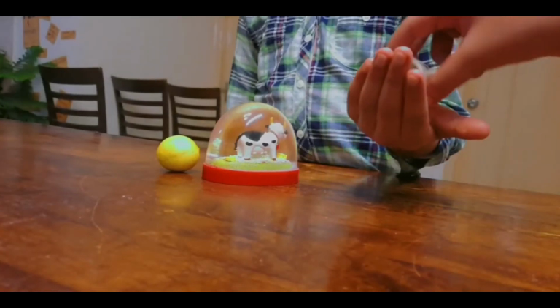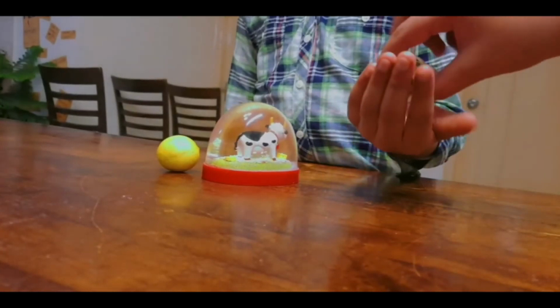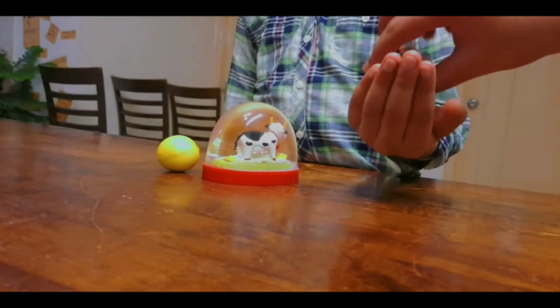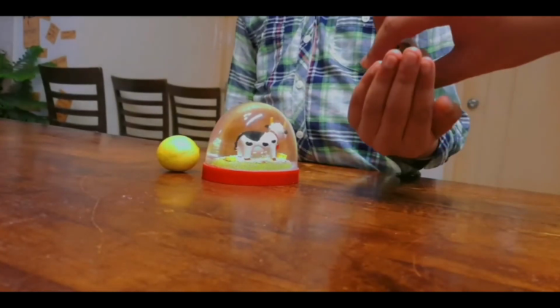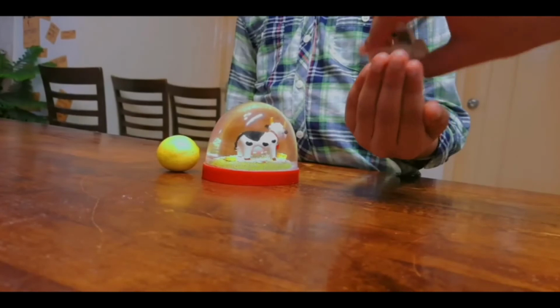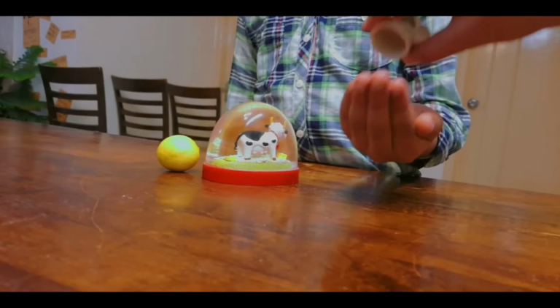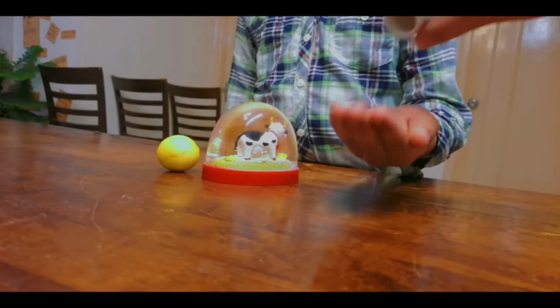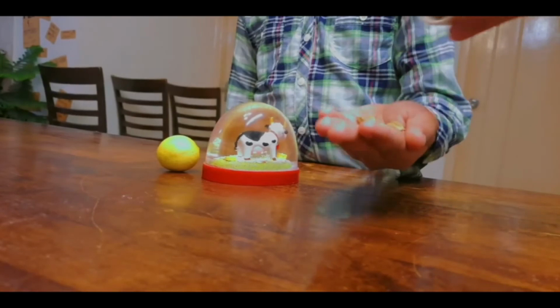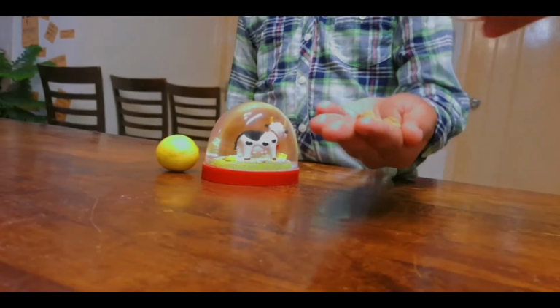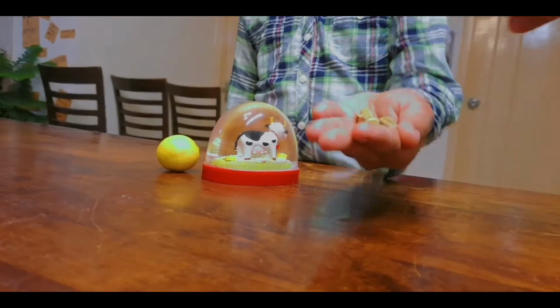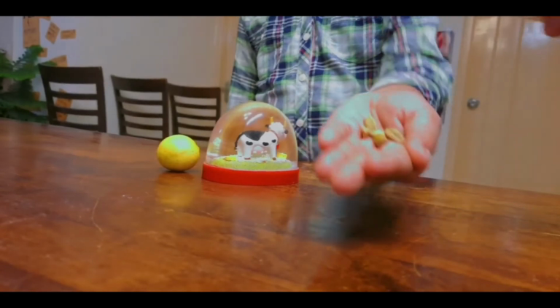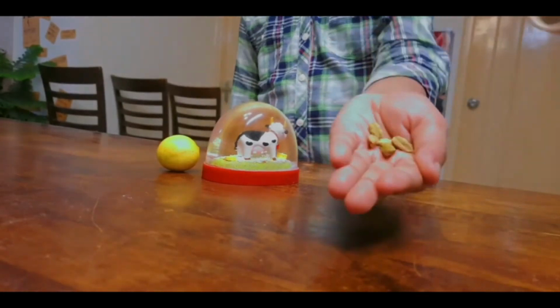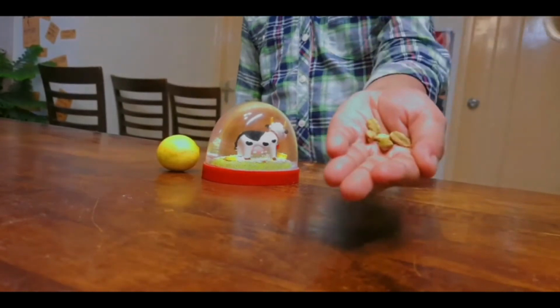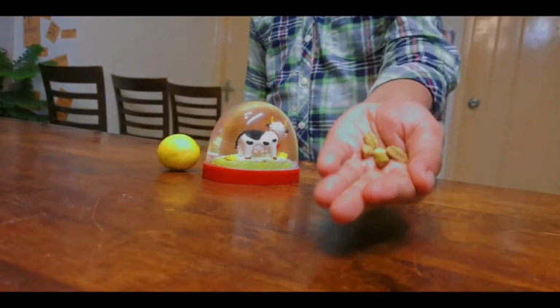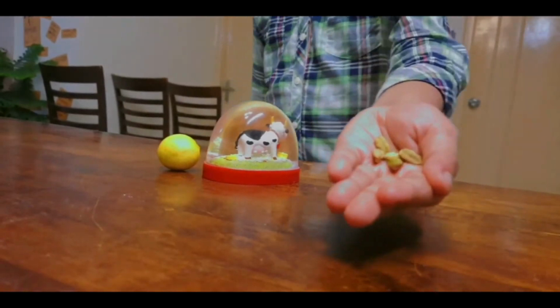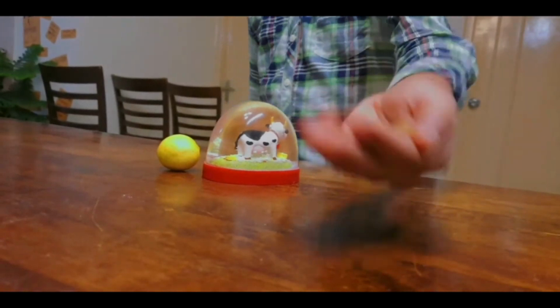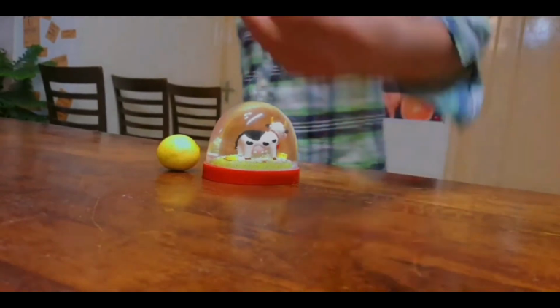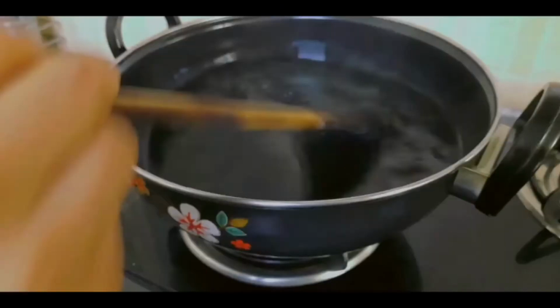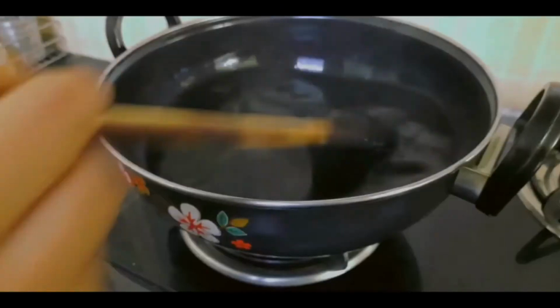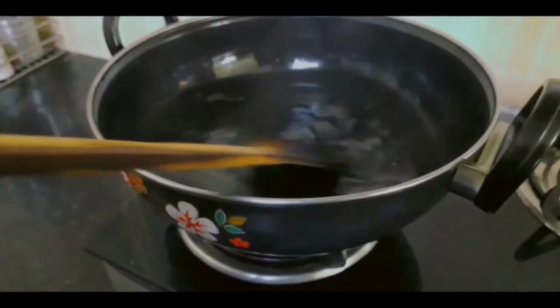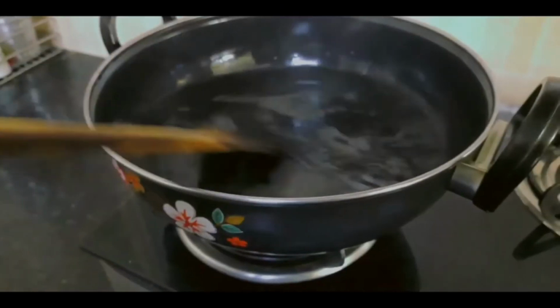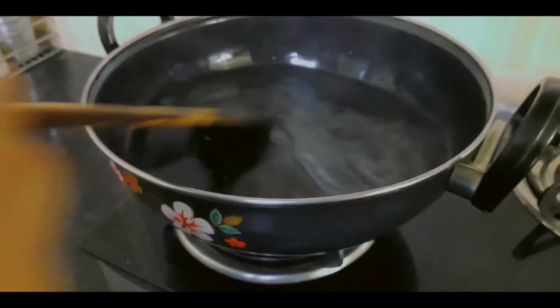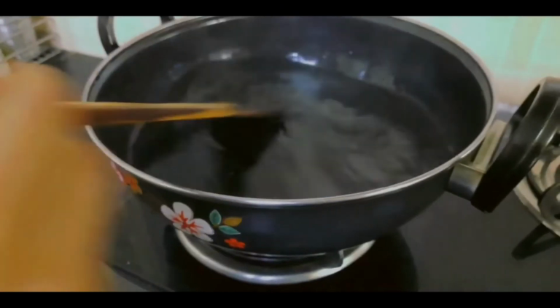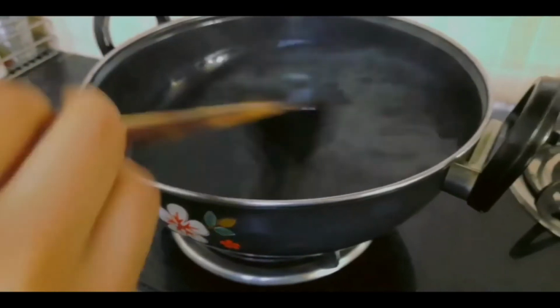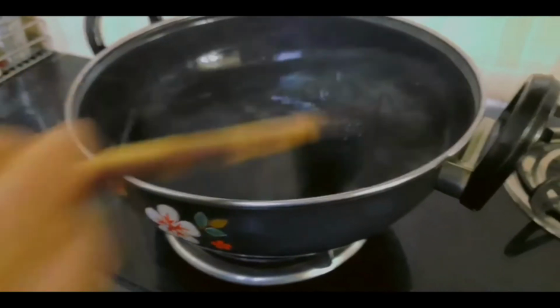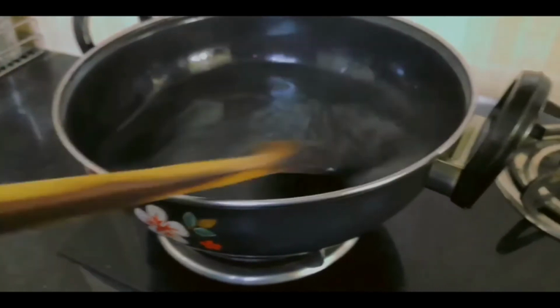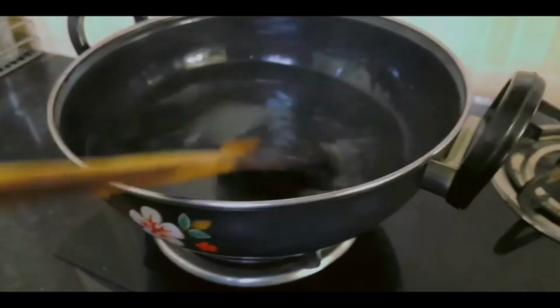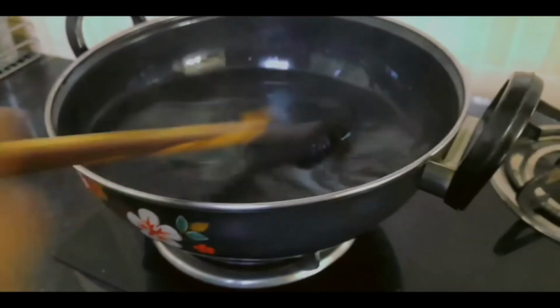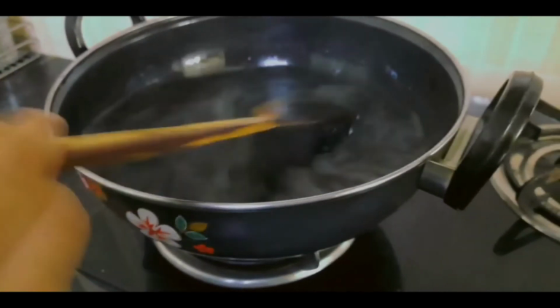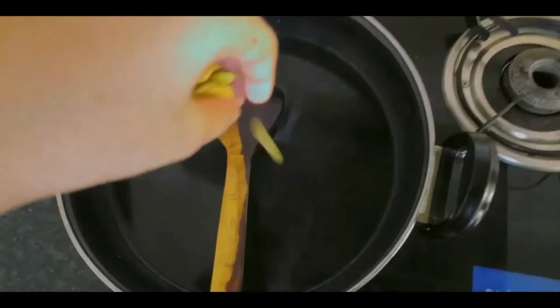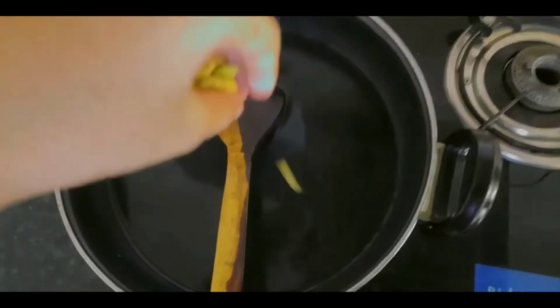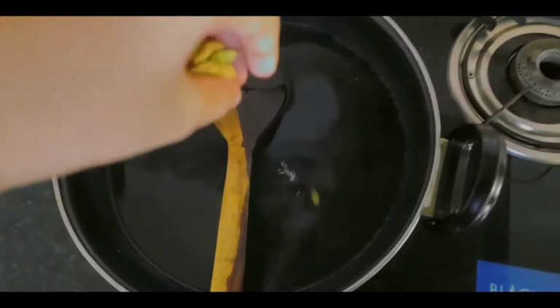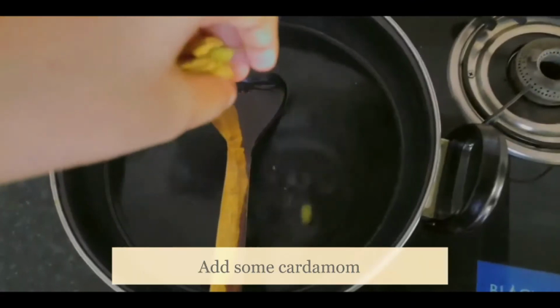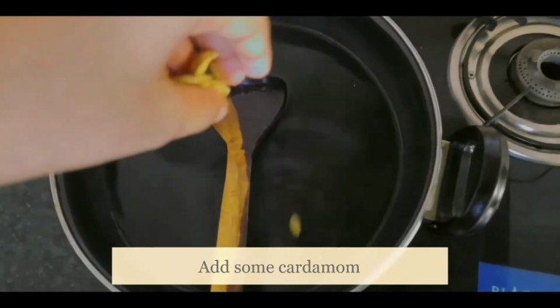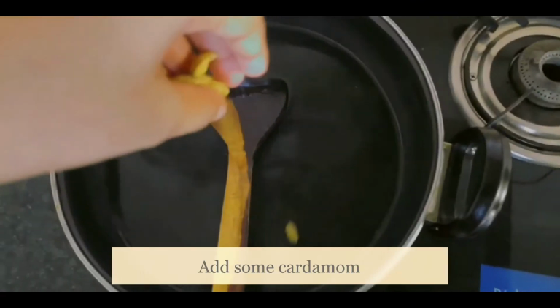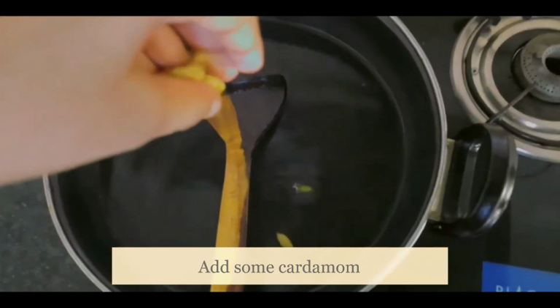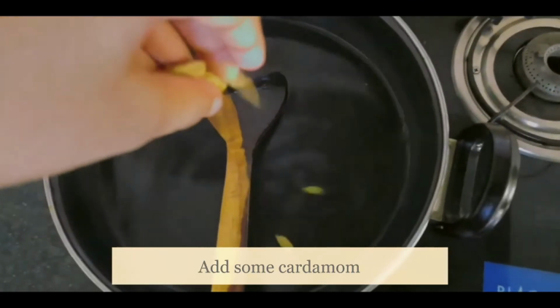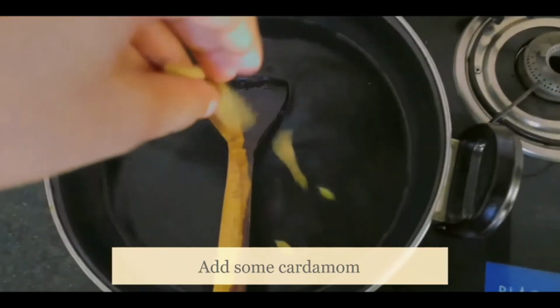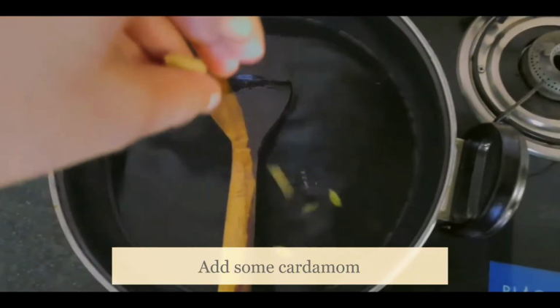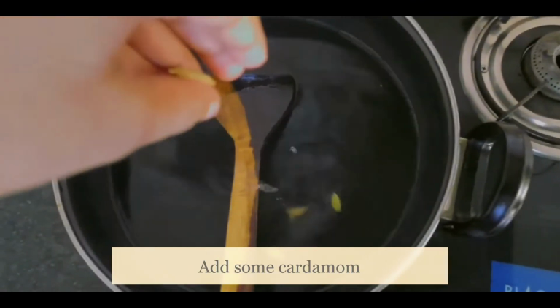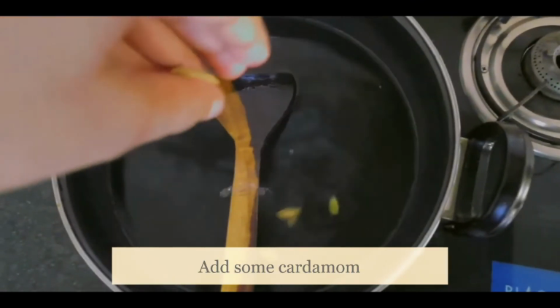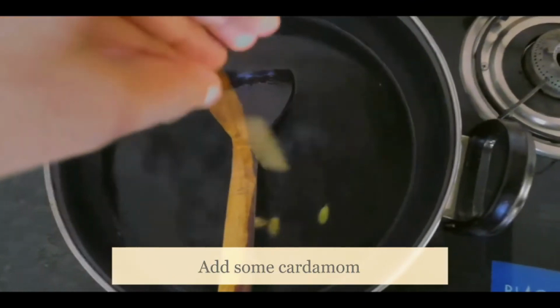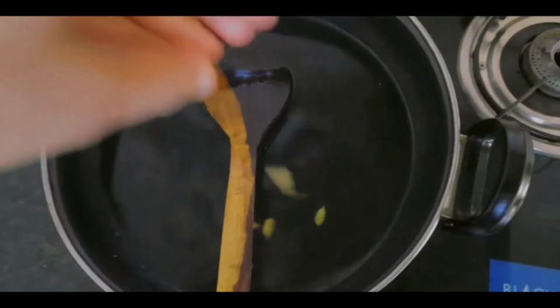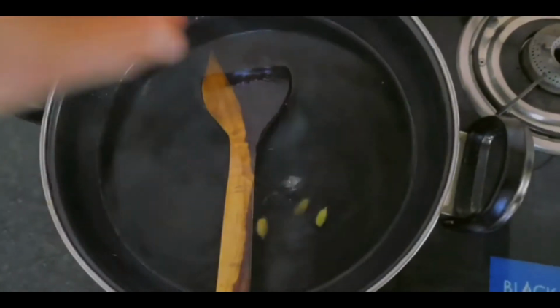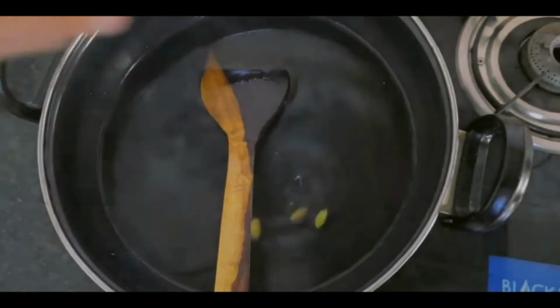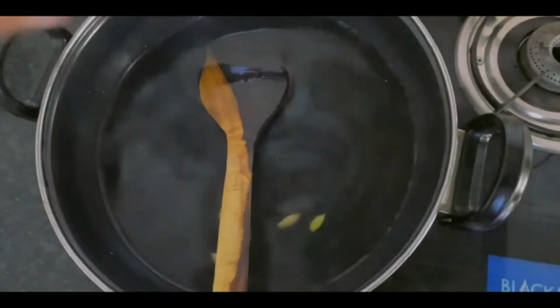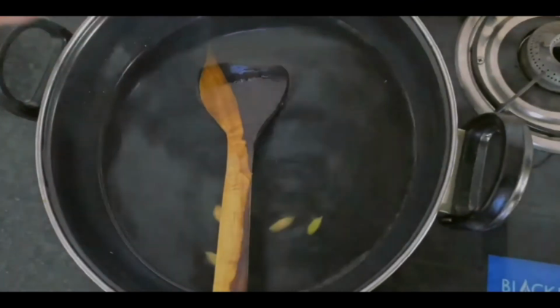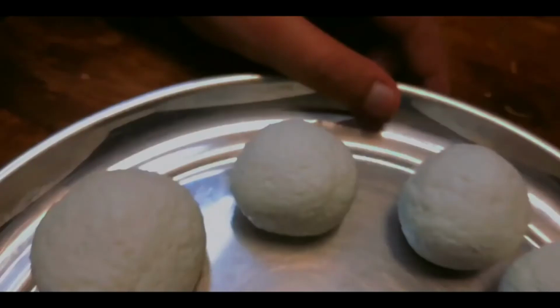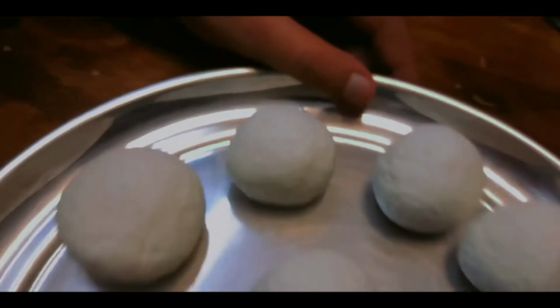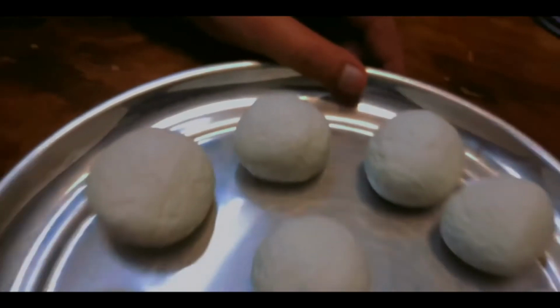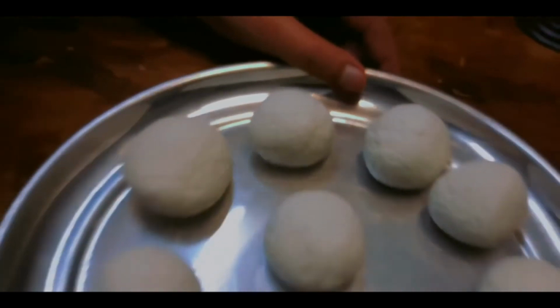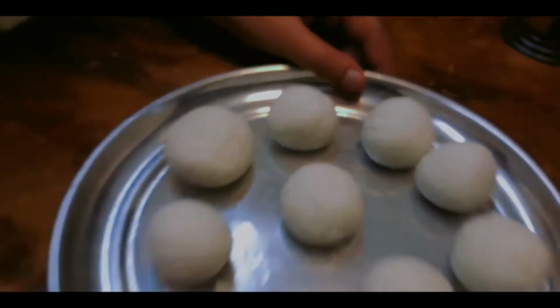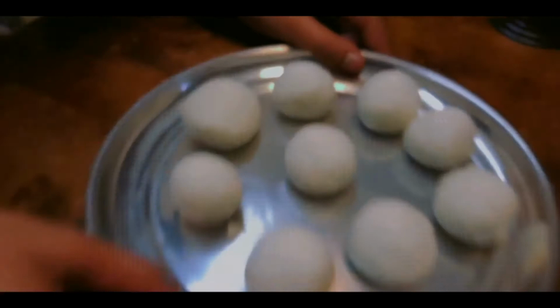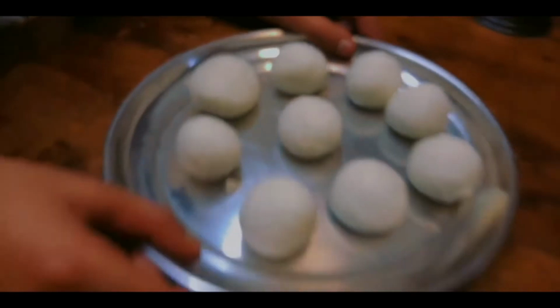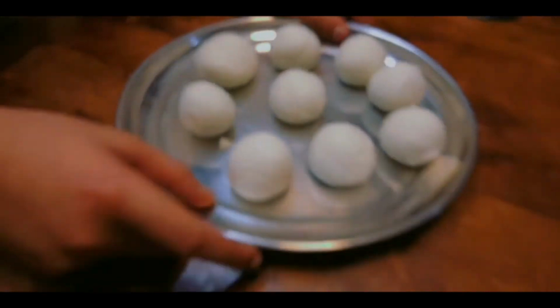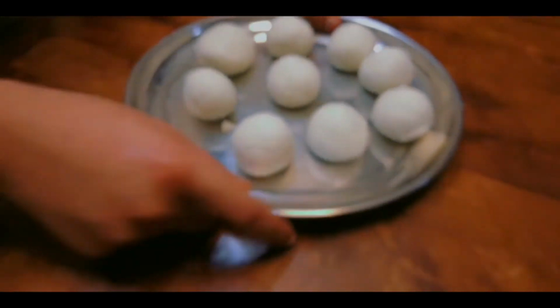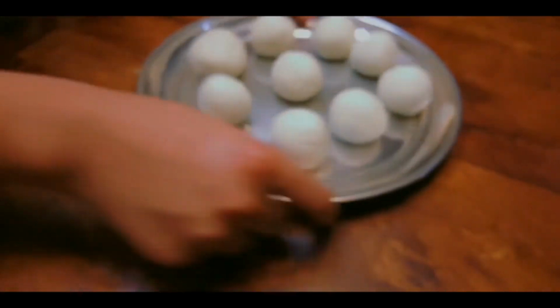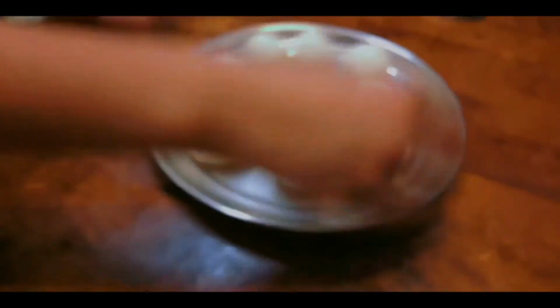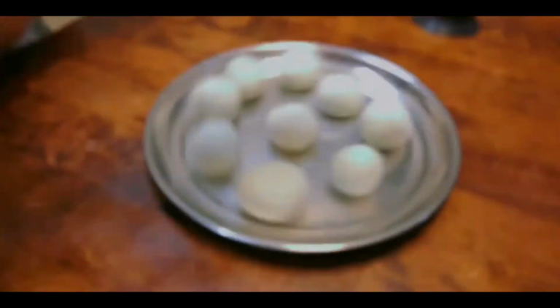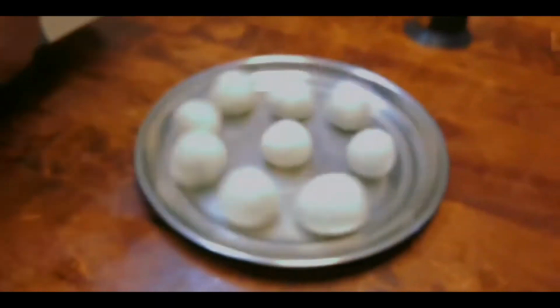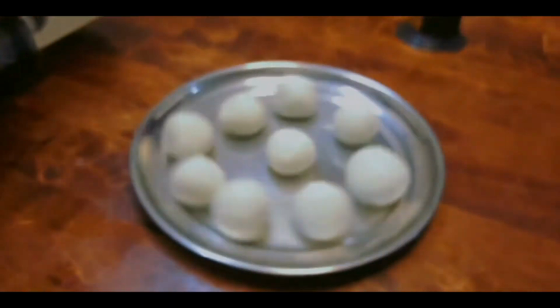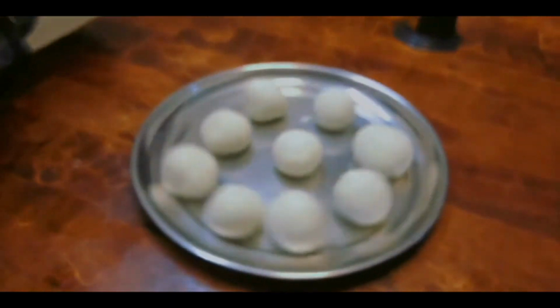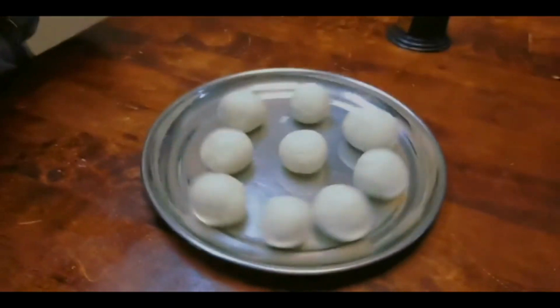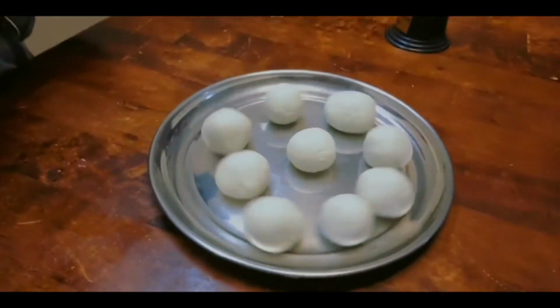Cardamom! Stir! And some cardamom! And we got the whole group!